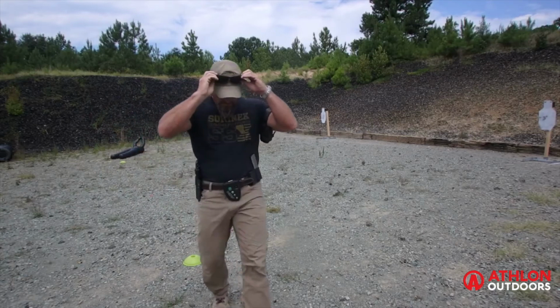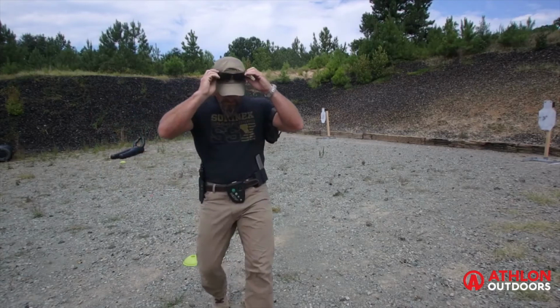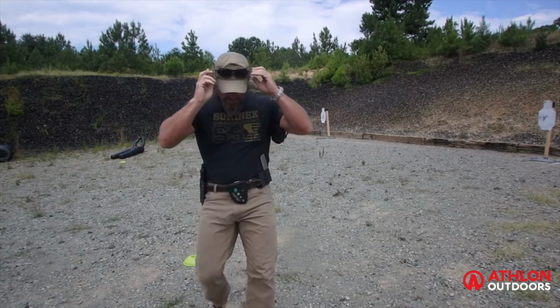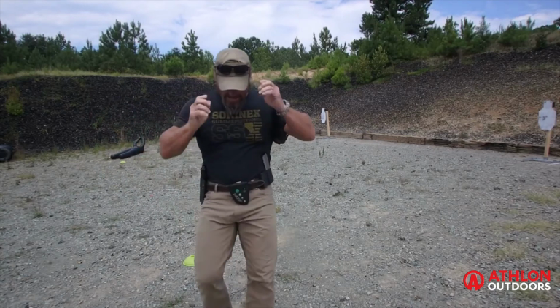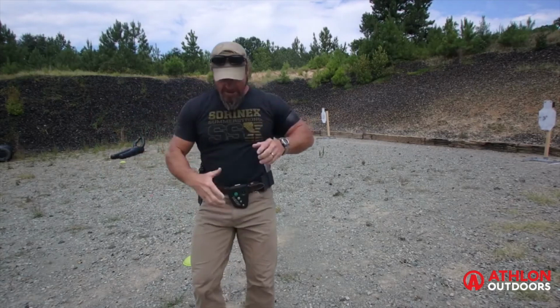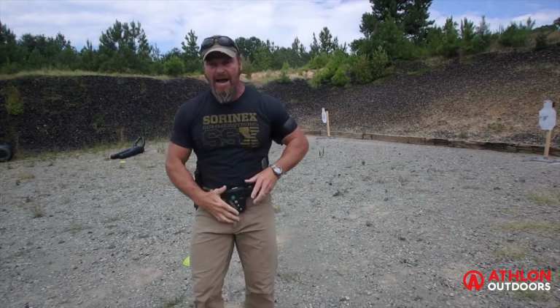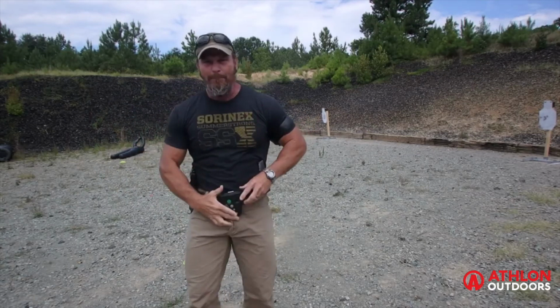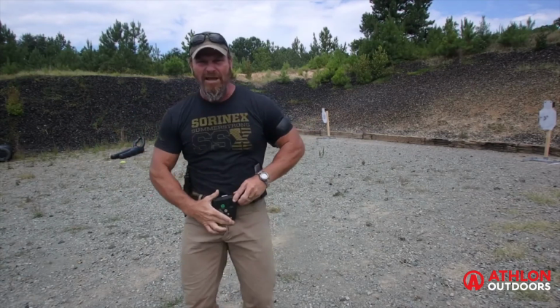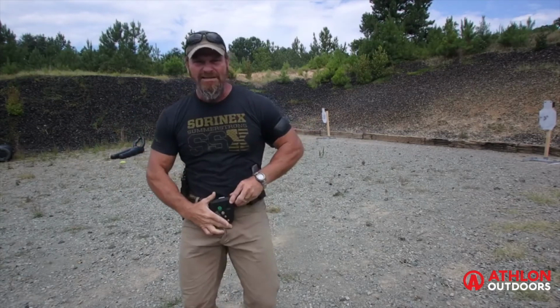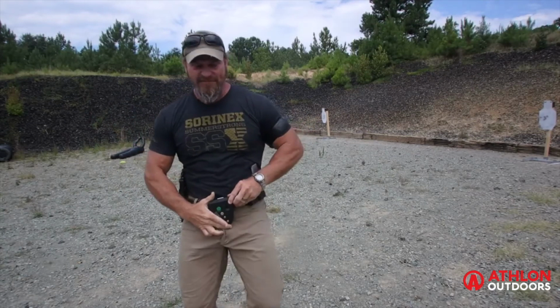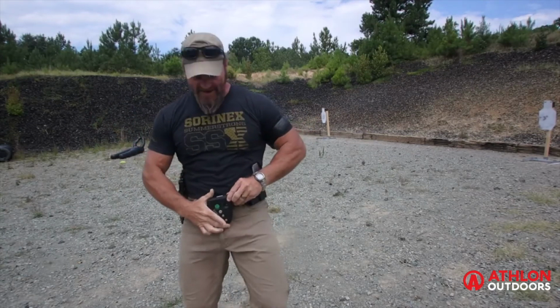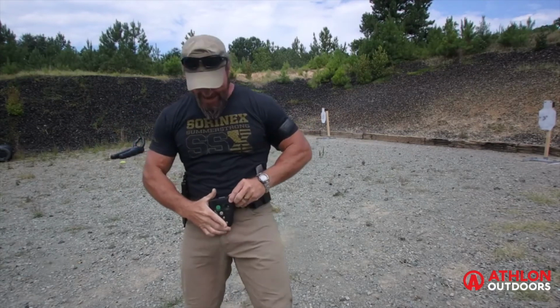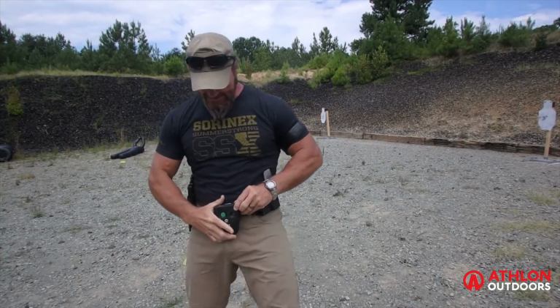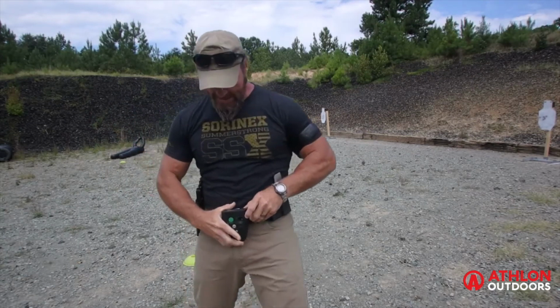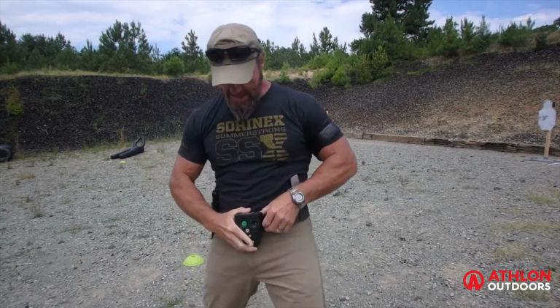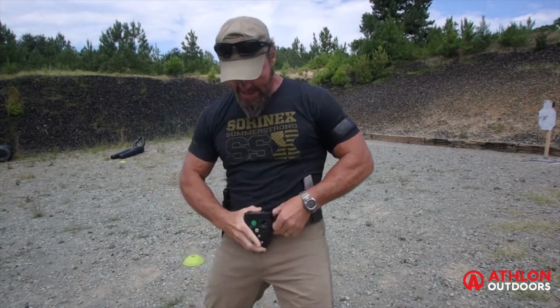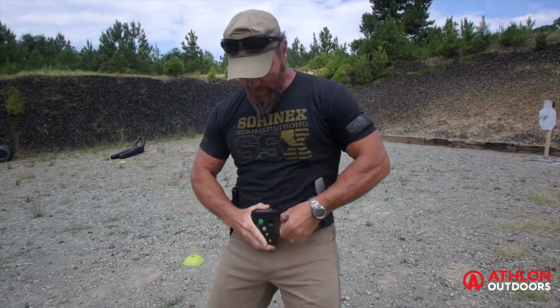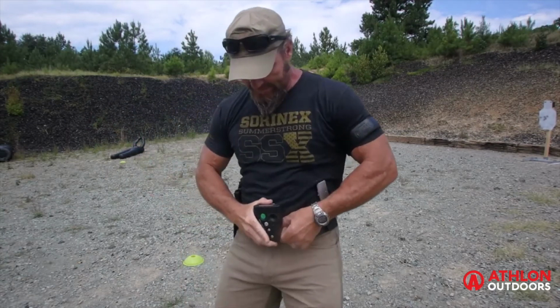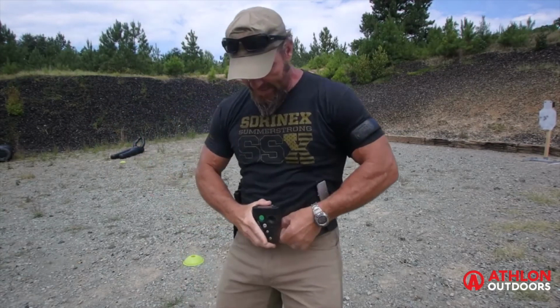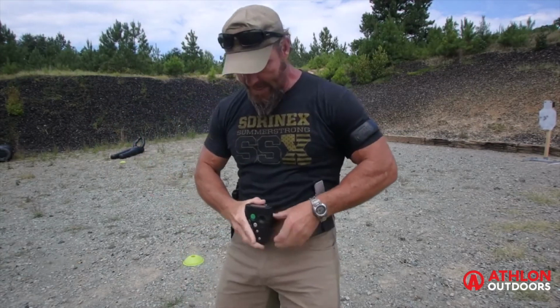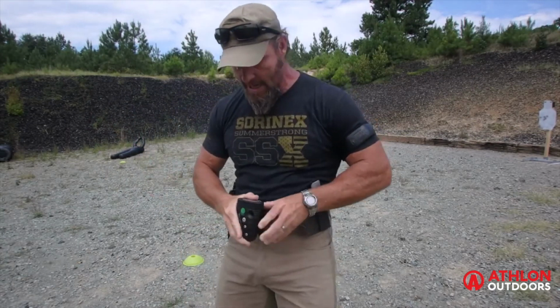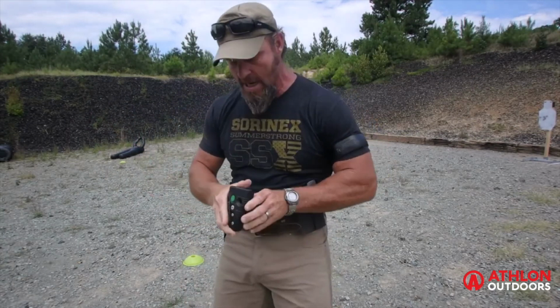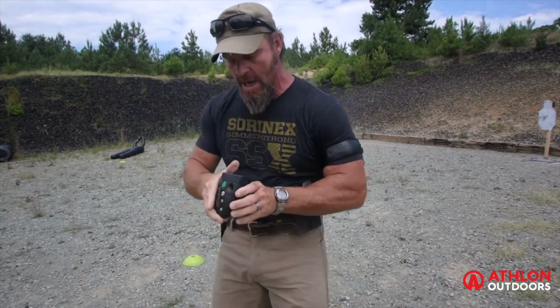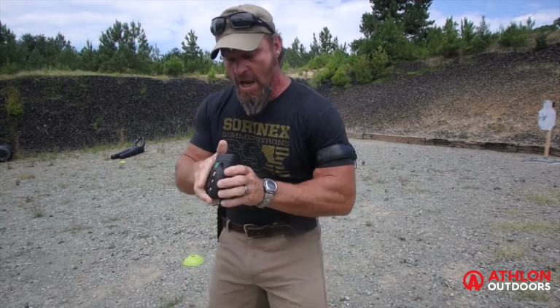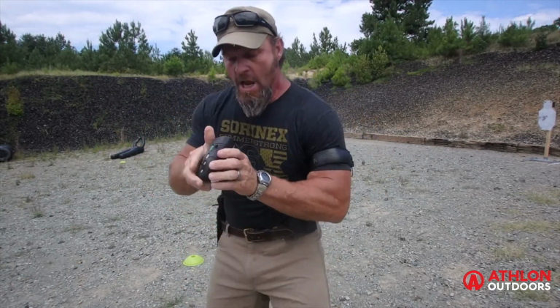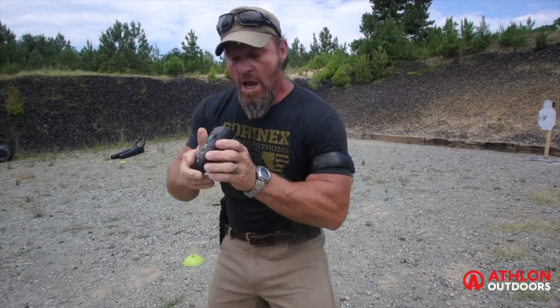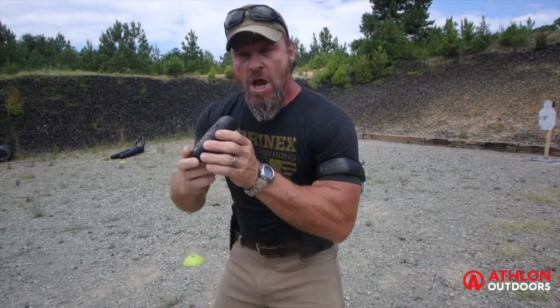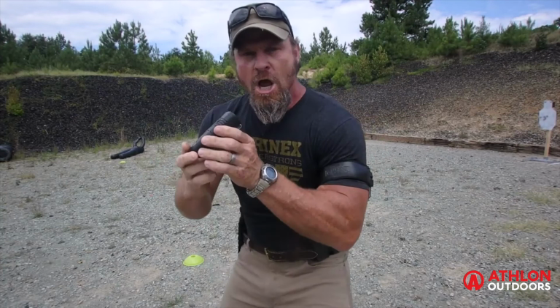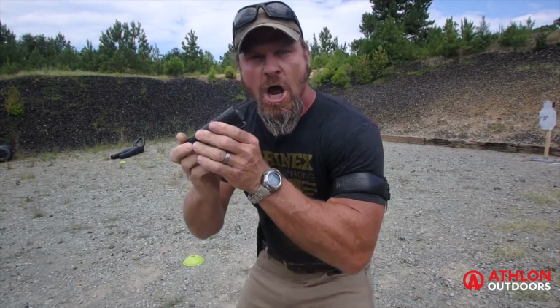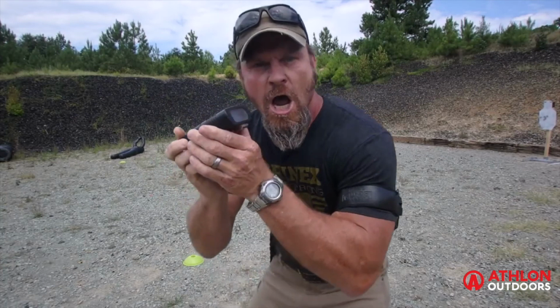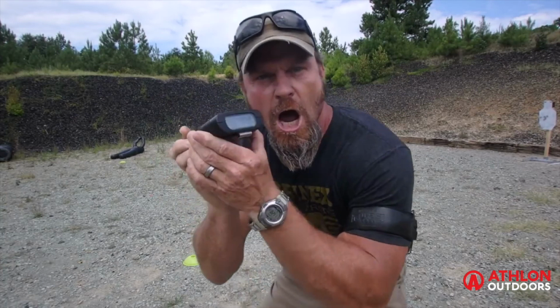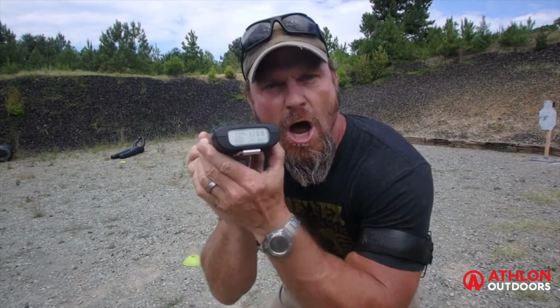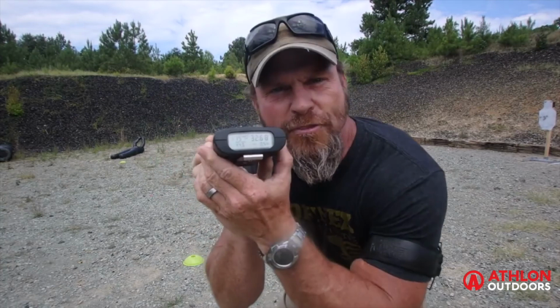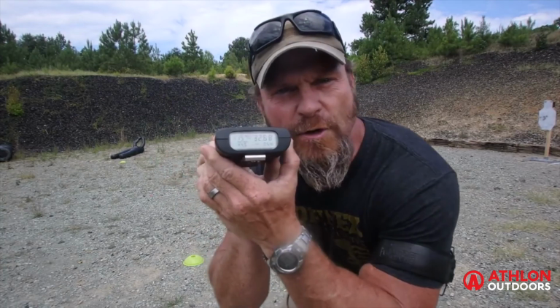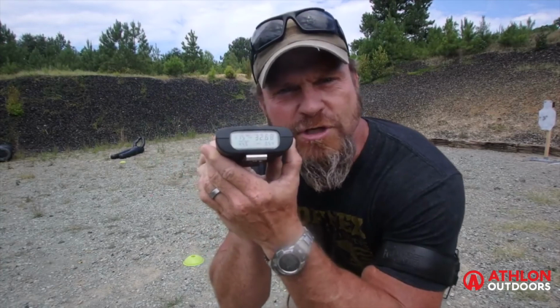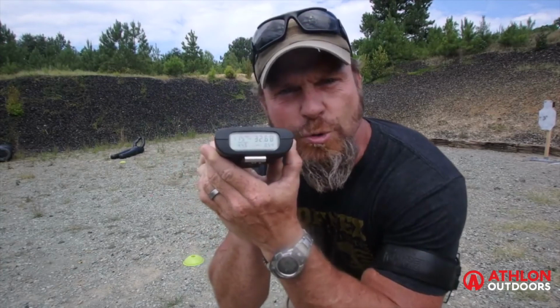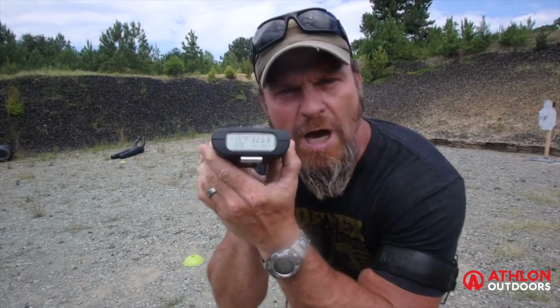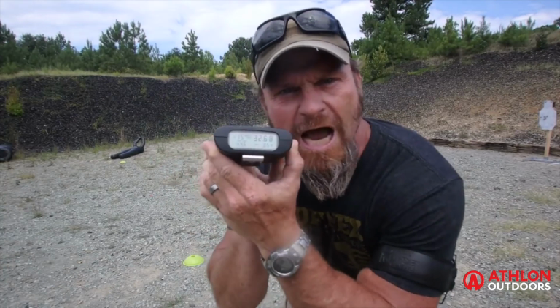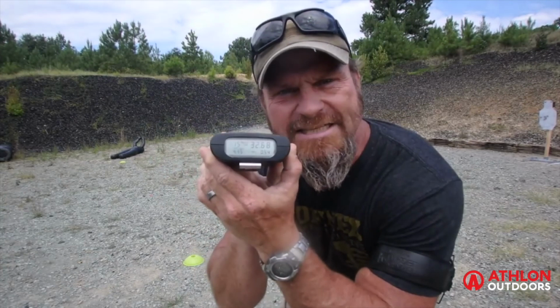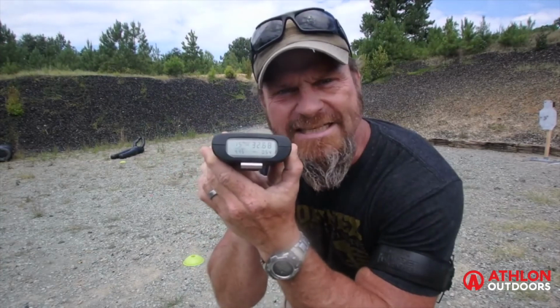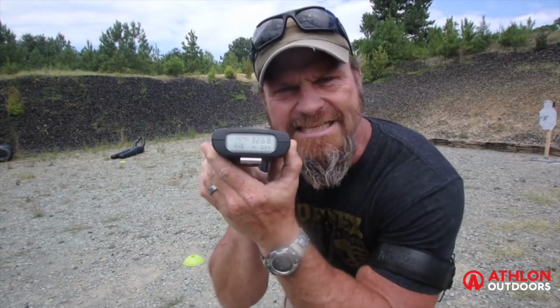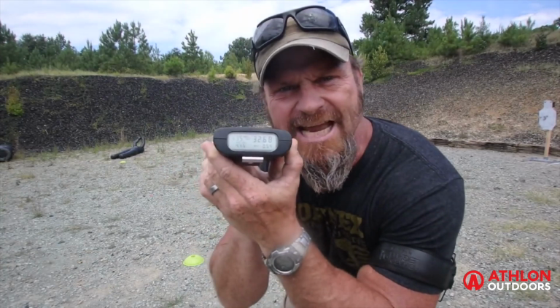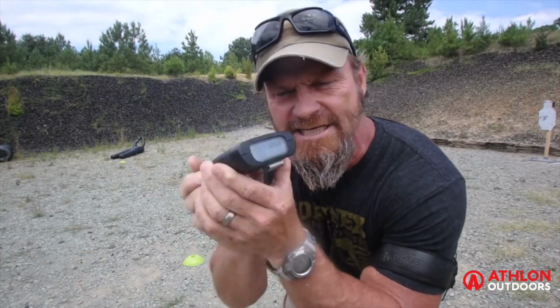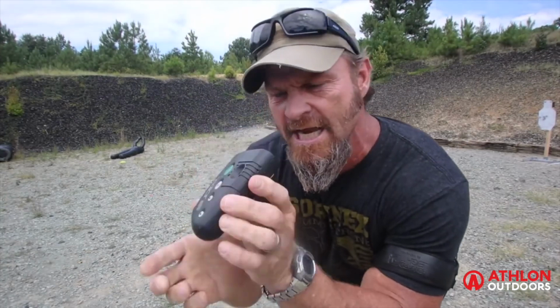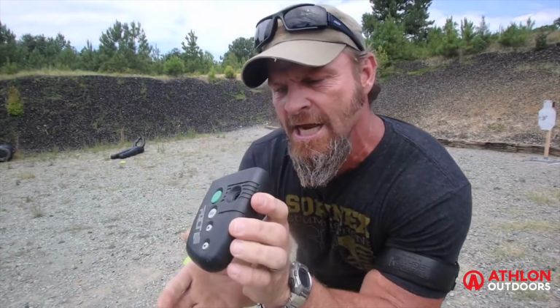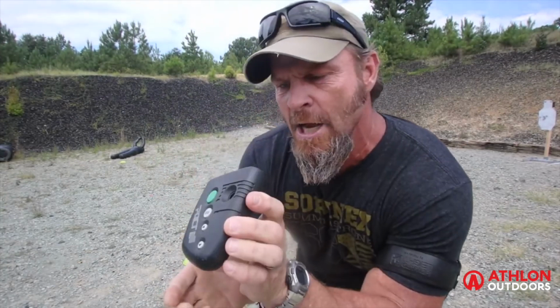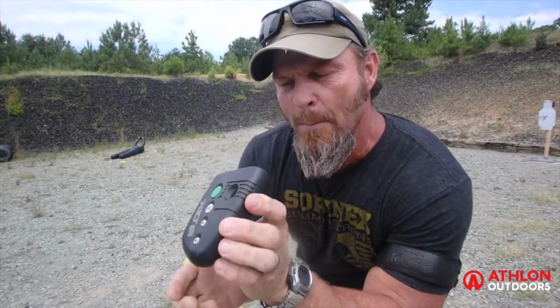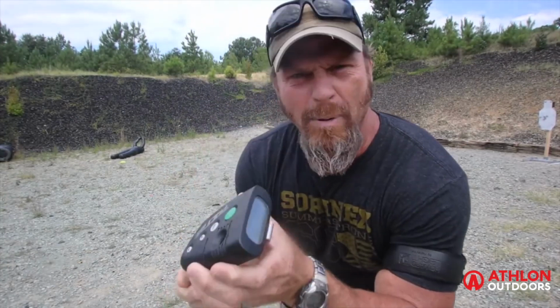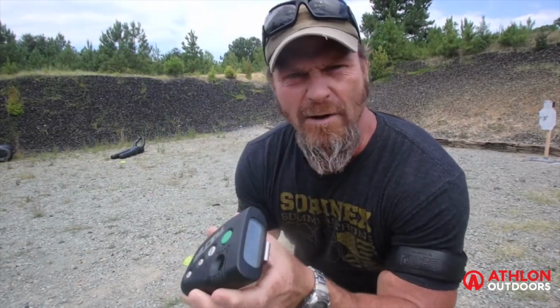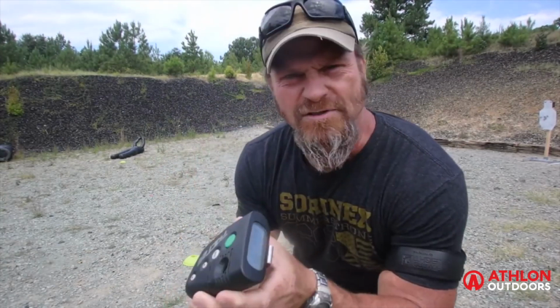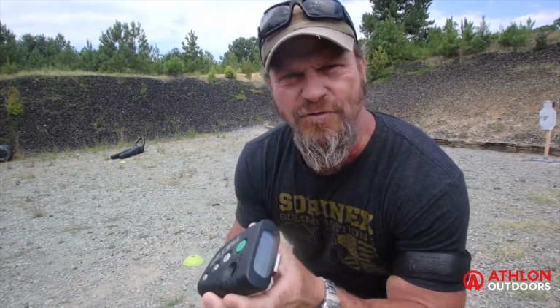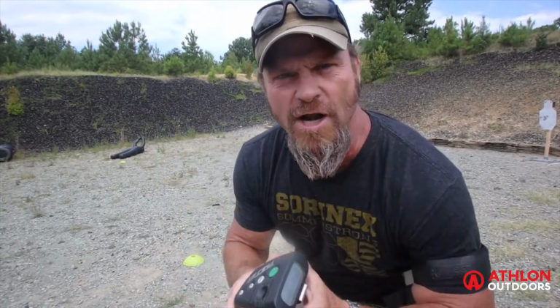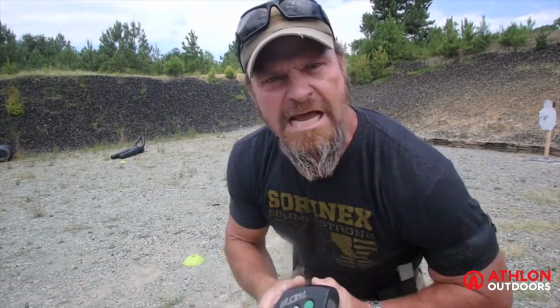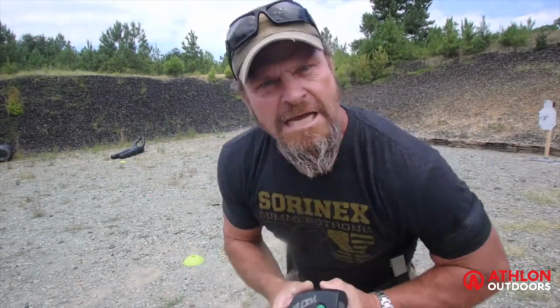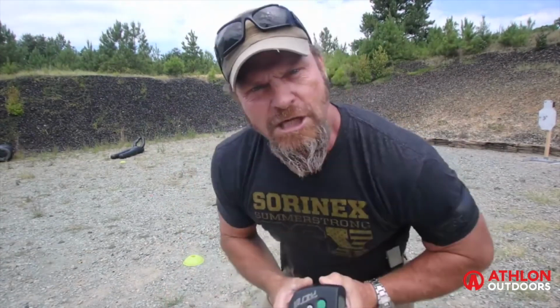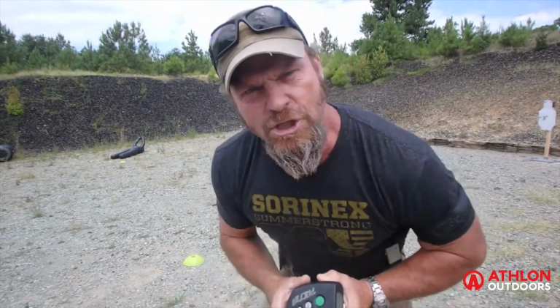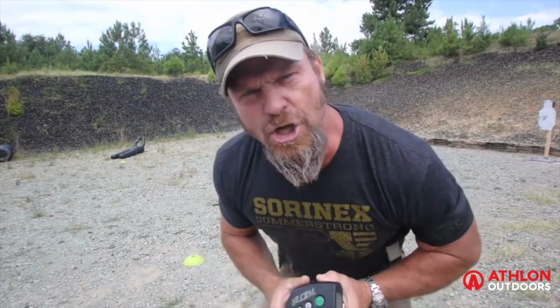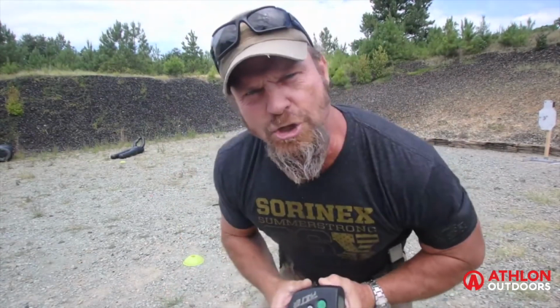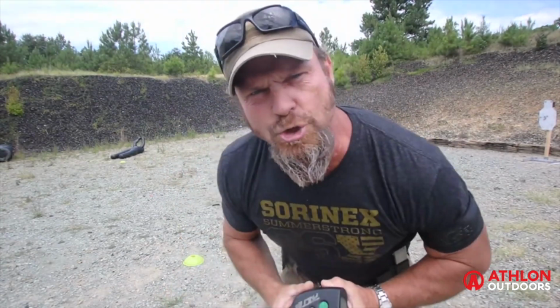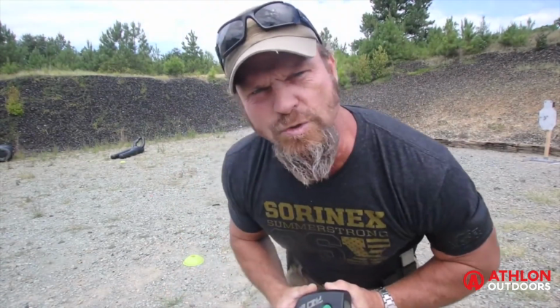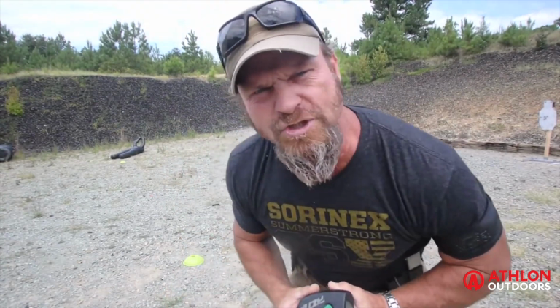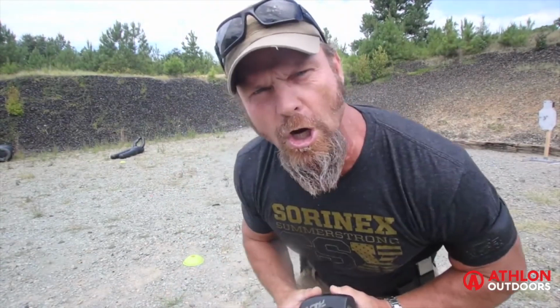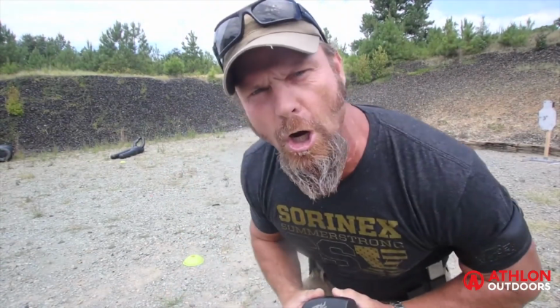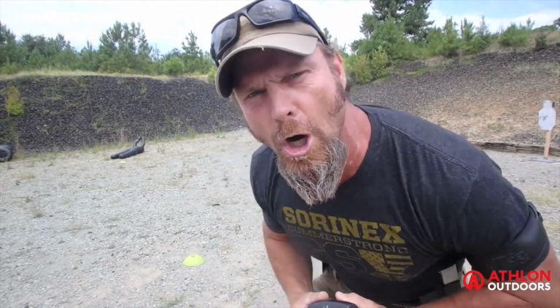Not blazing fast — it was a 32.68 — but it was fun. Get you some.